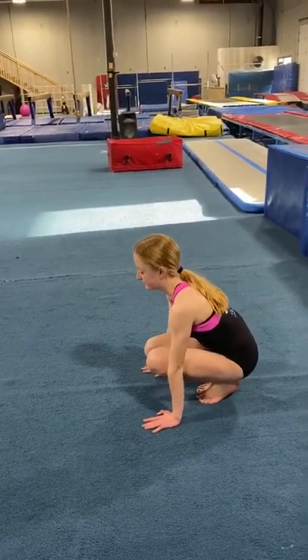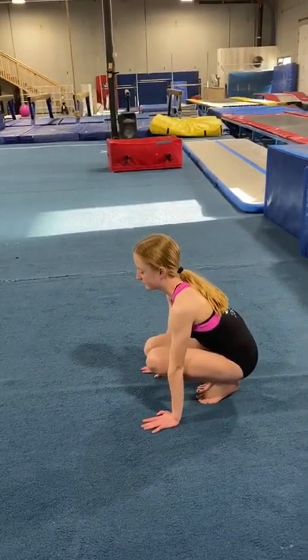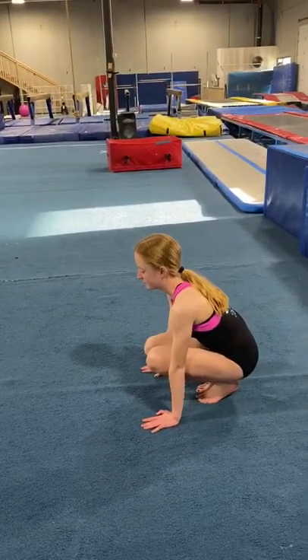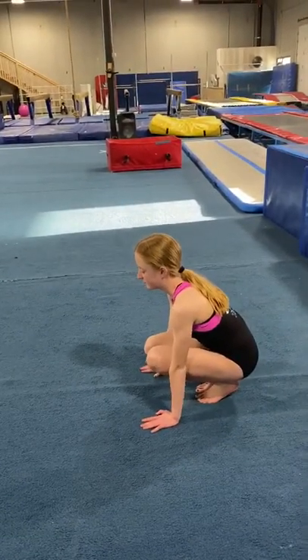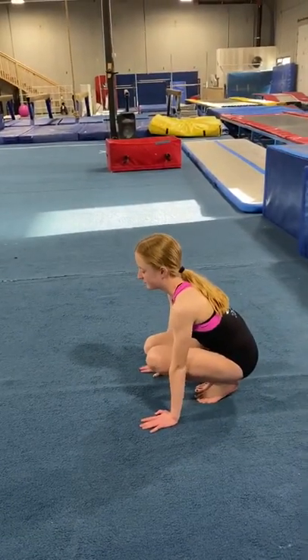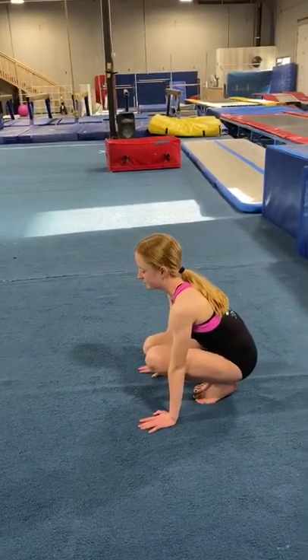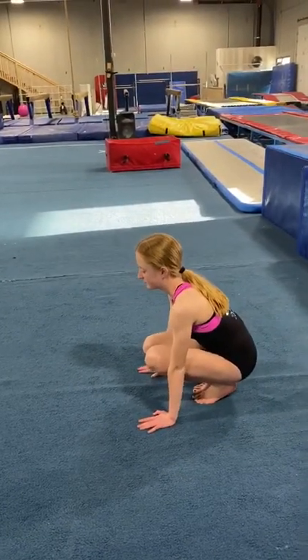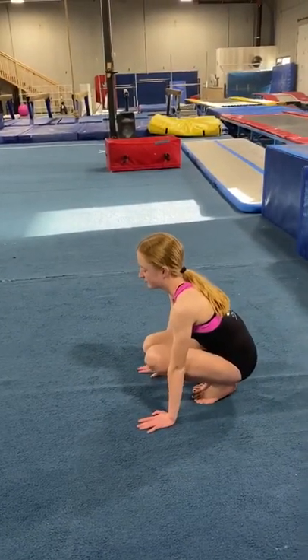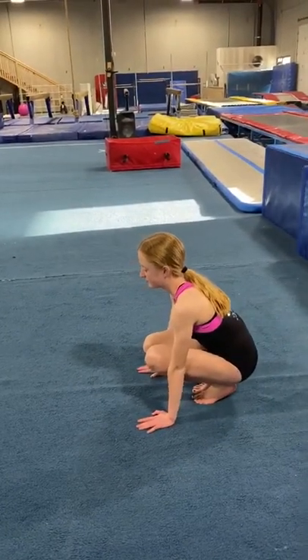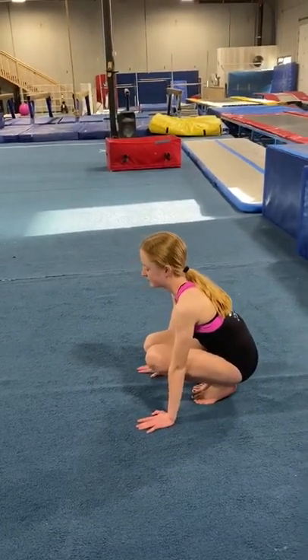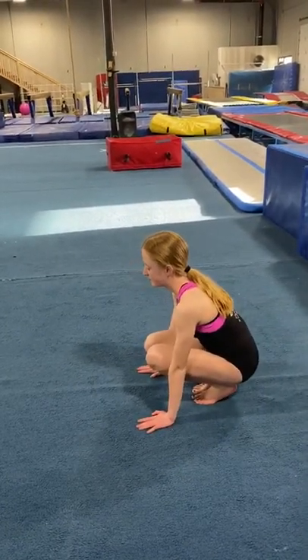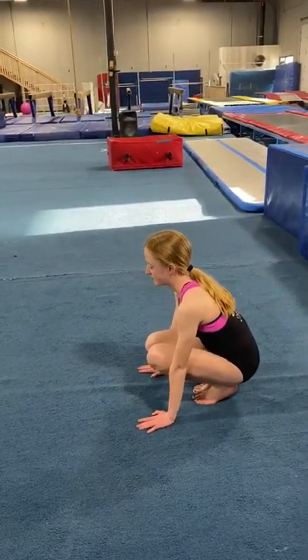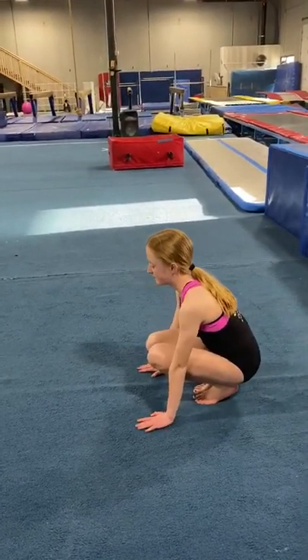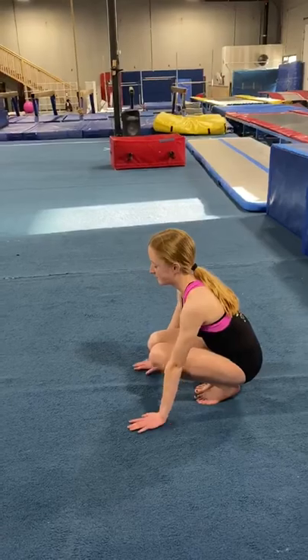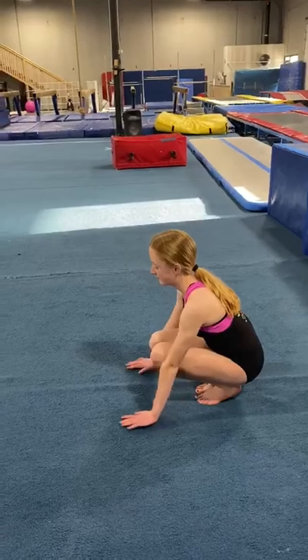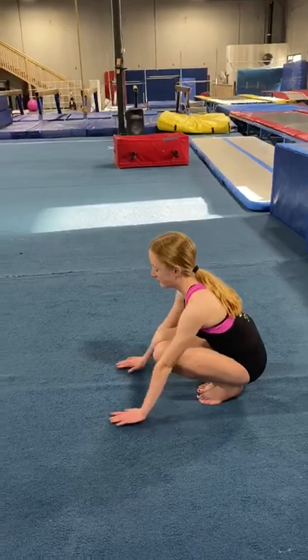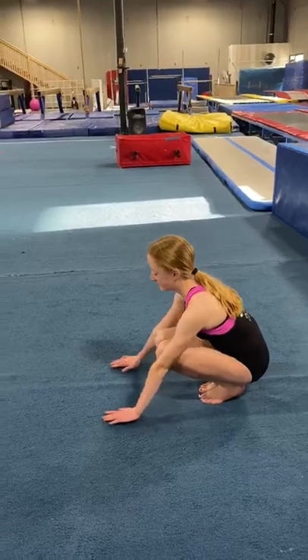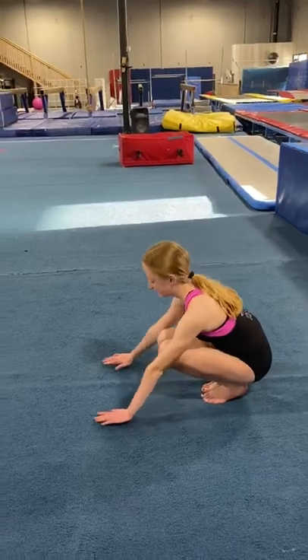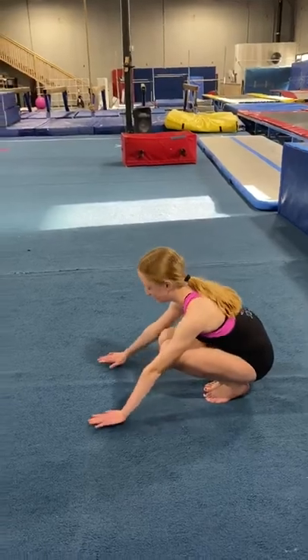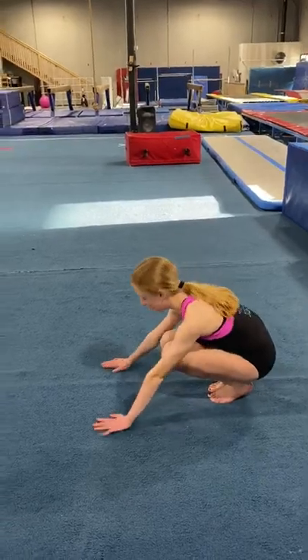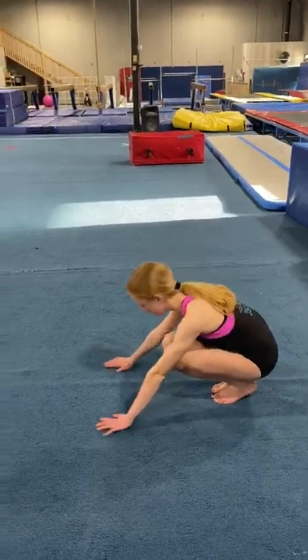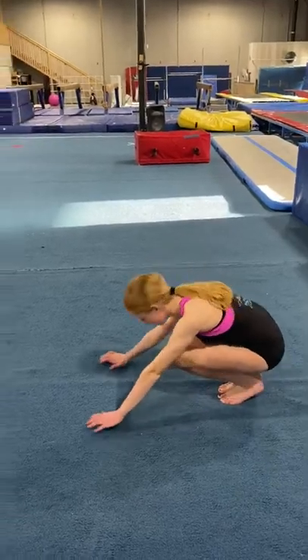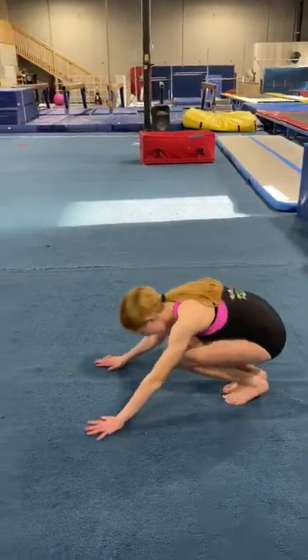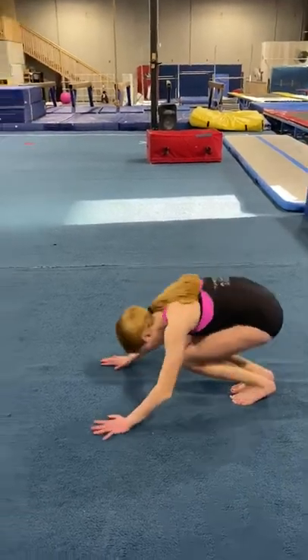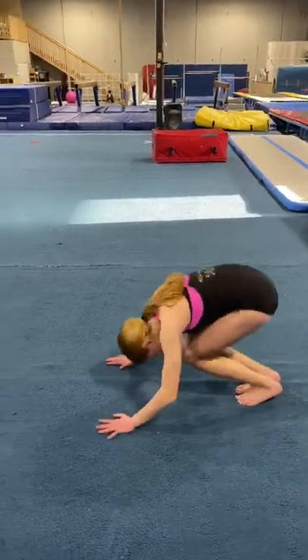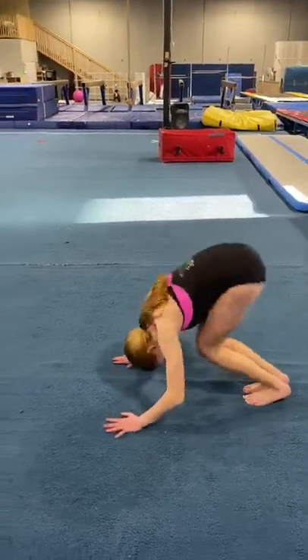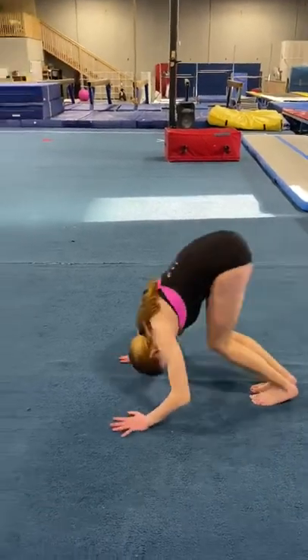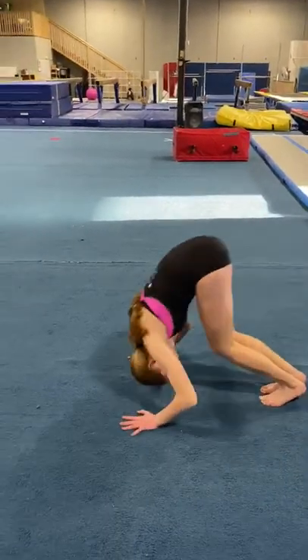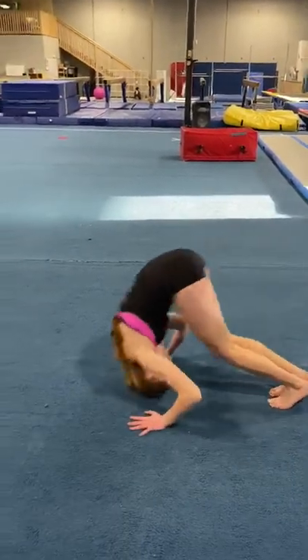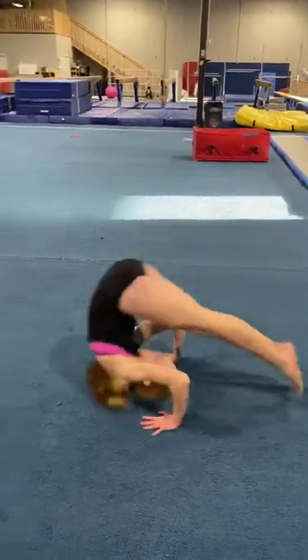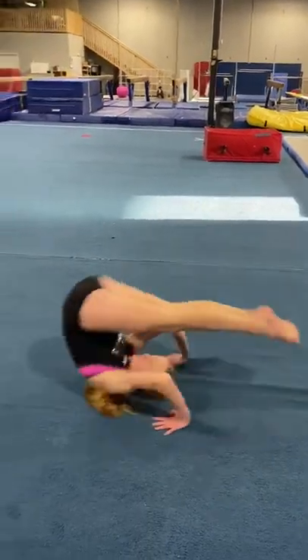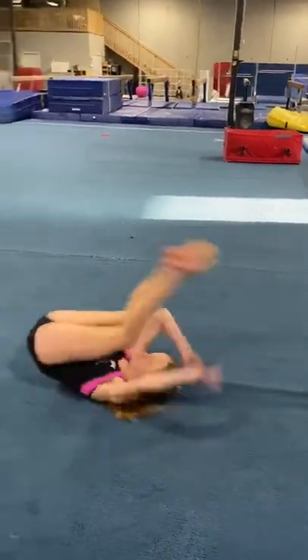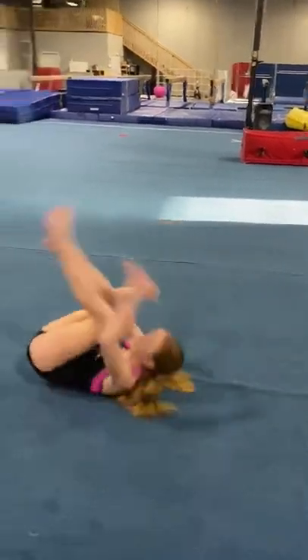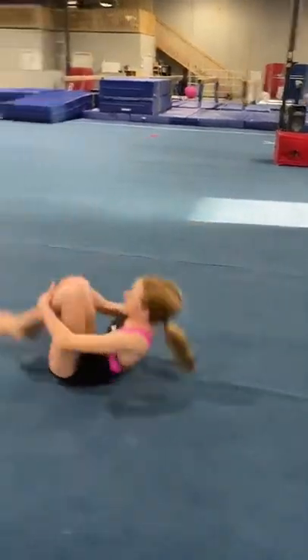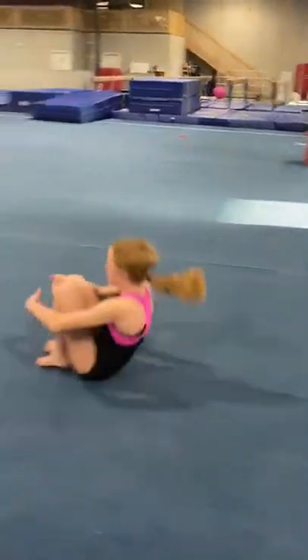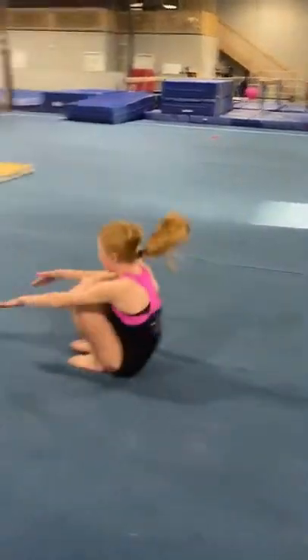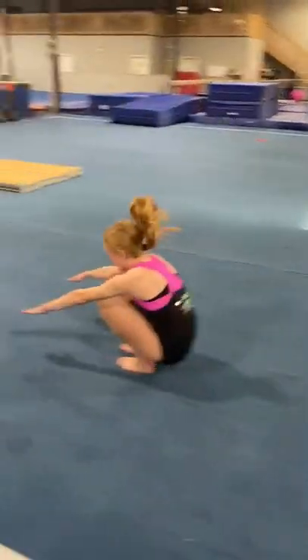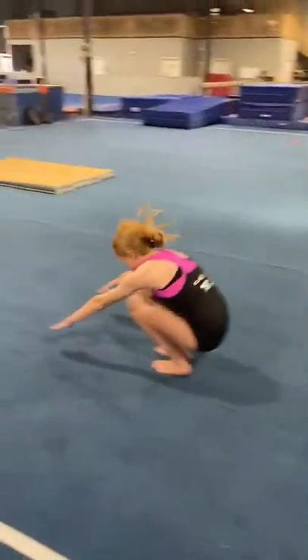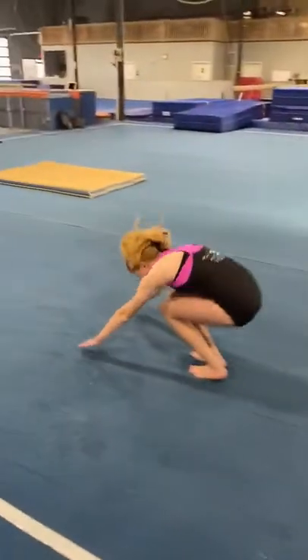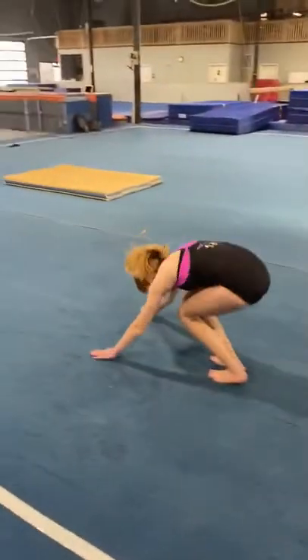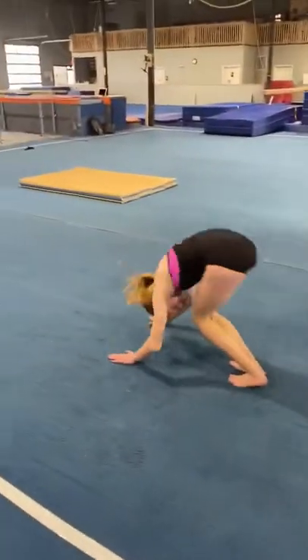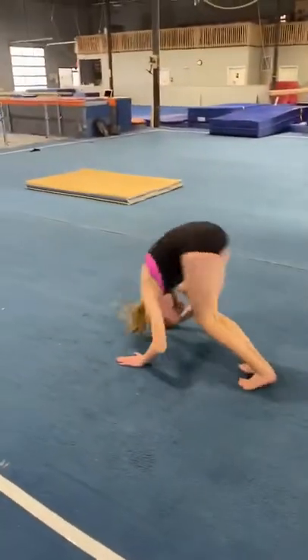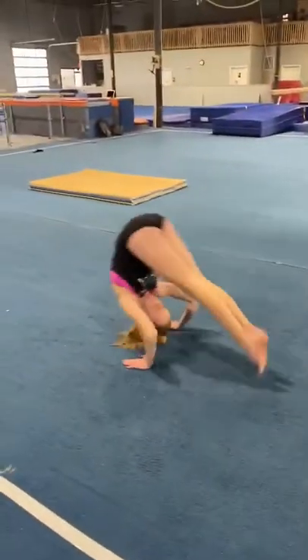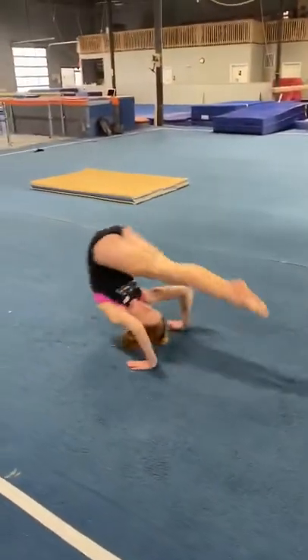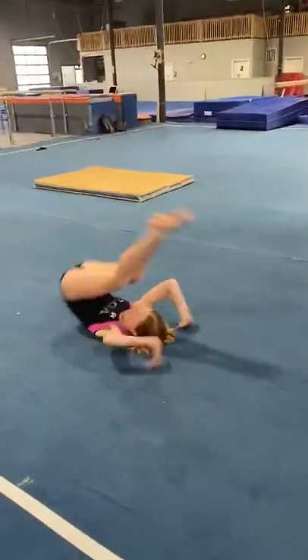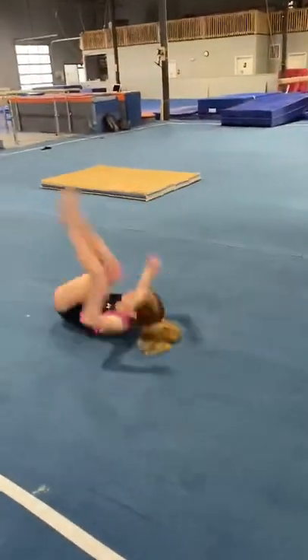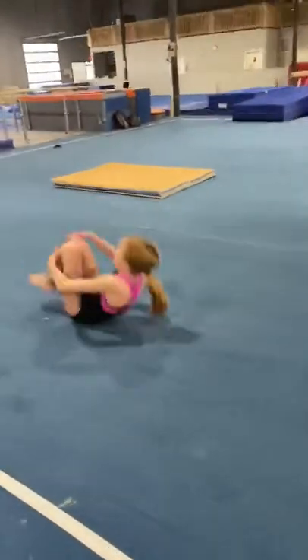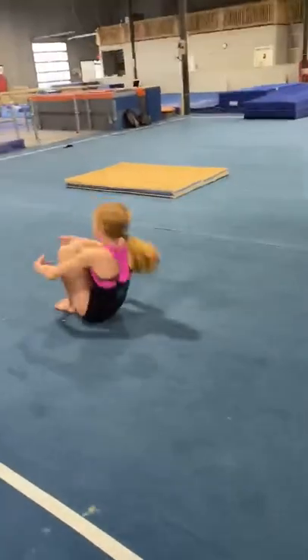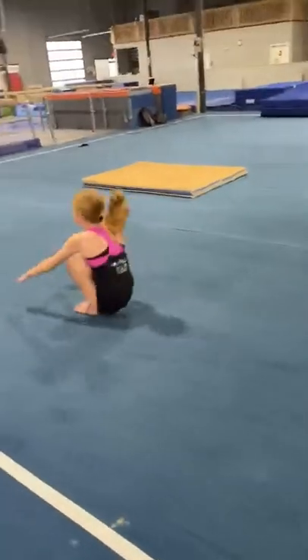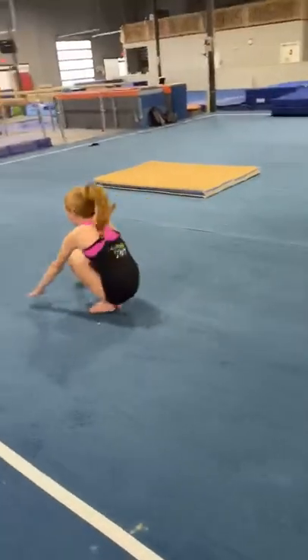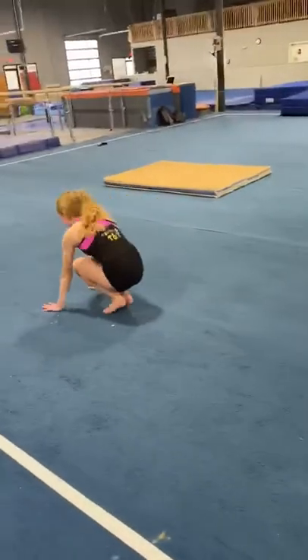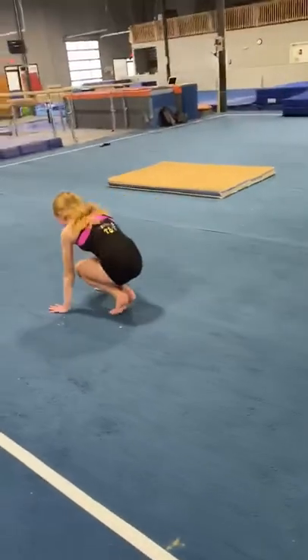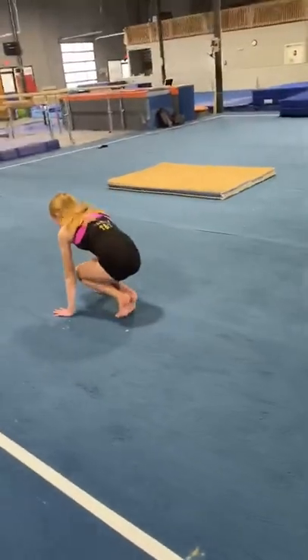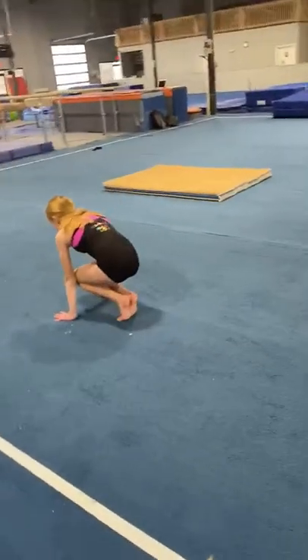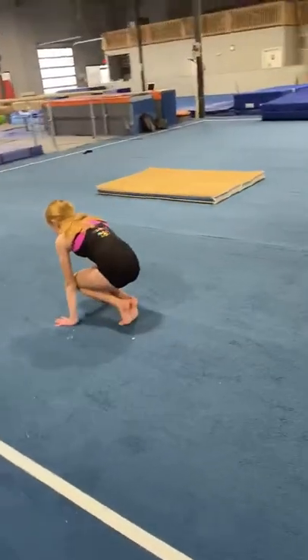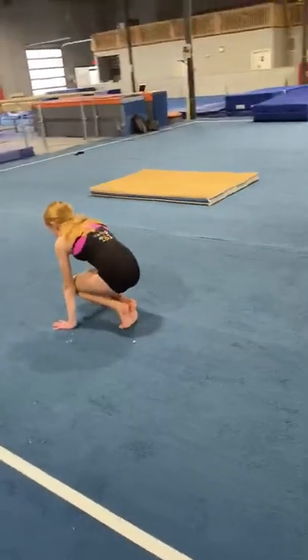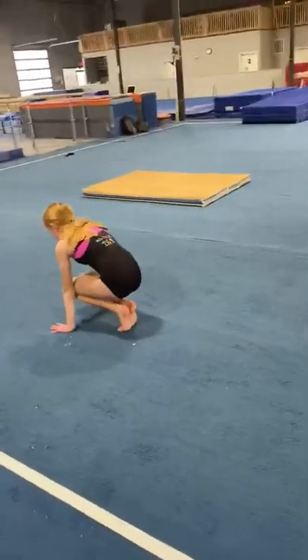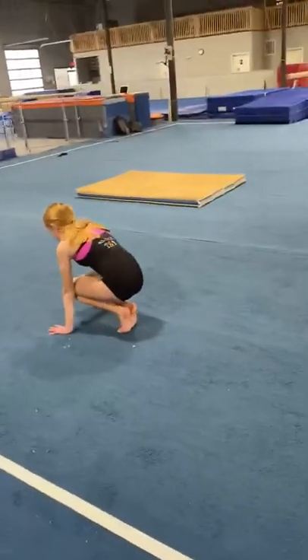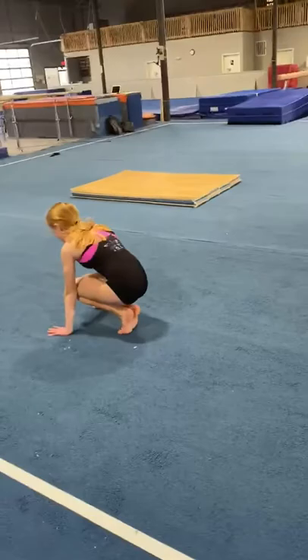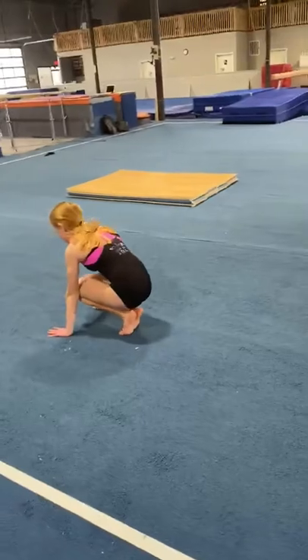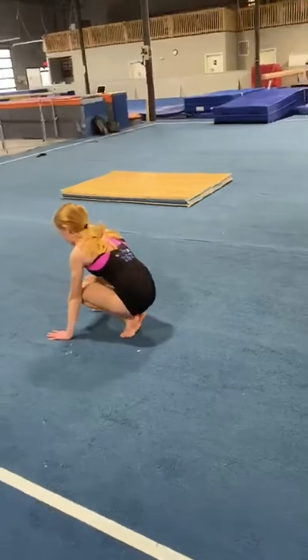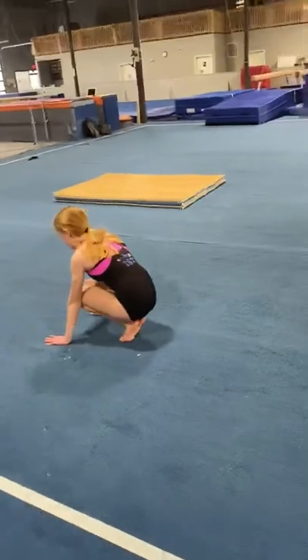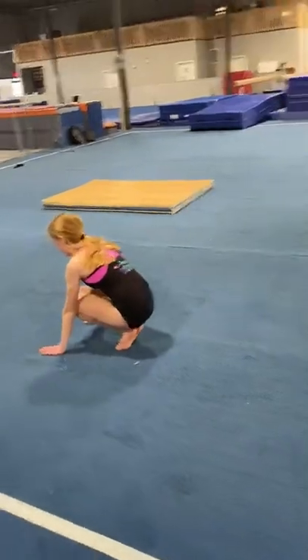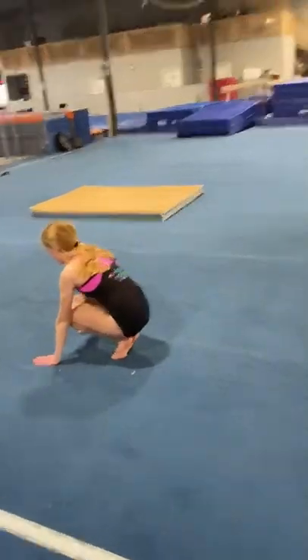As Lauren starts, she starts in a forward position, tucks her head, grabs her legs, and moves forward. Very nice.